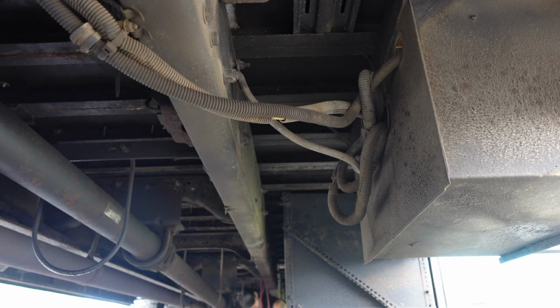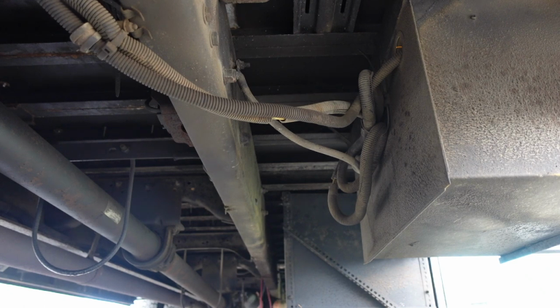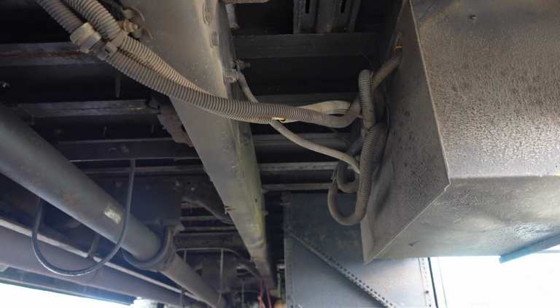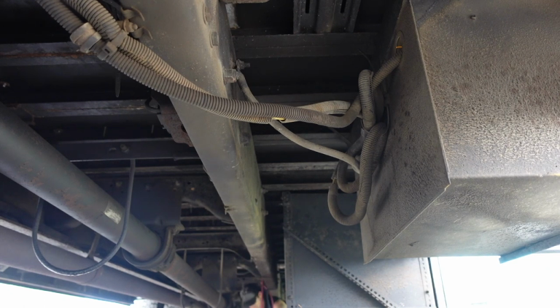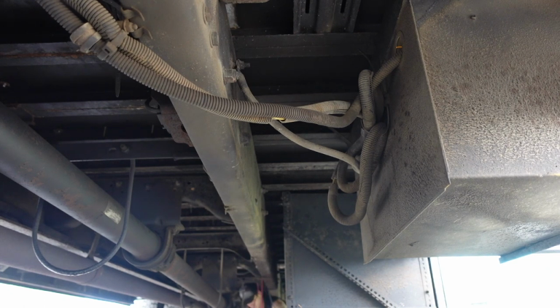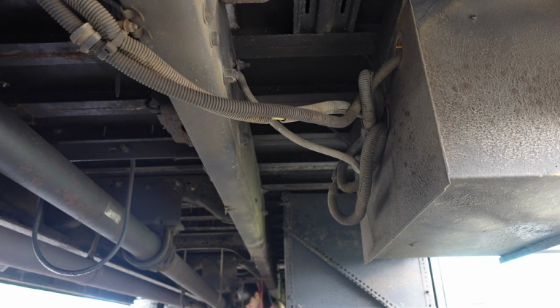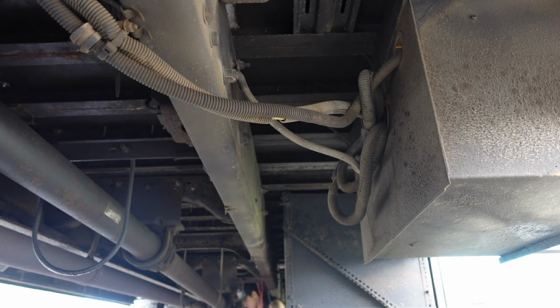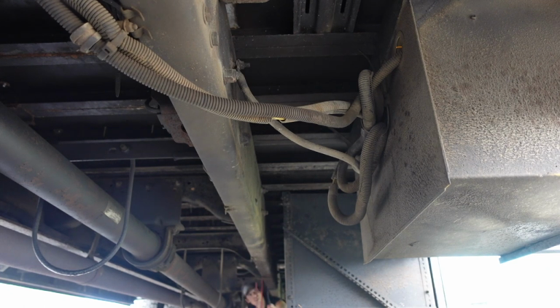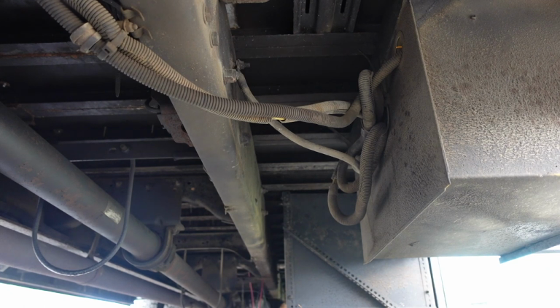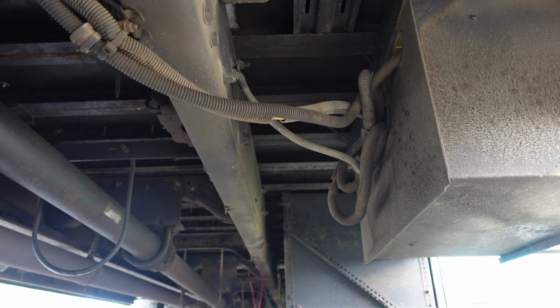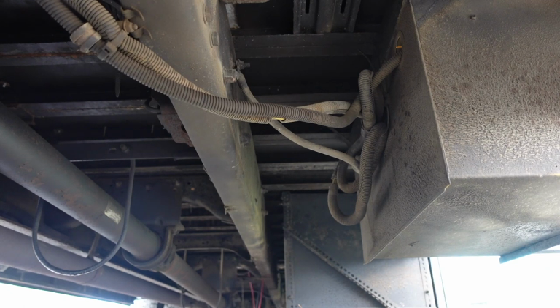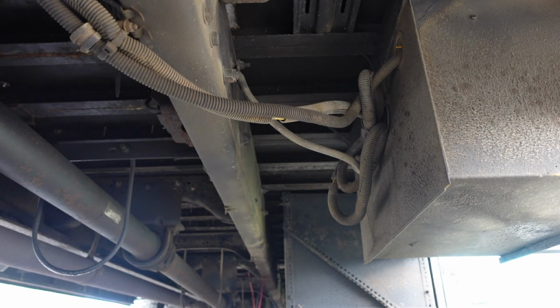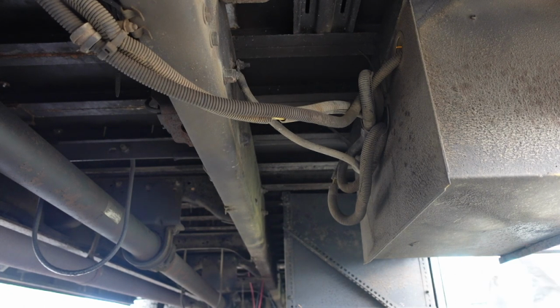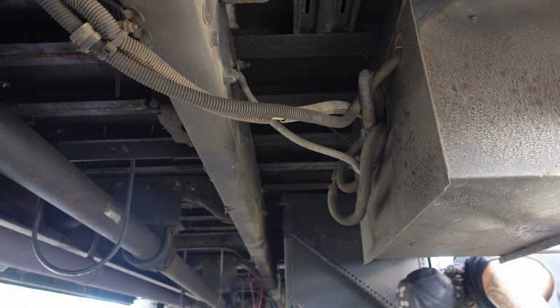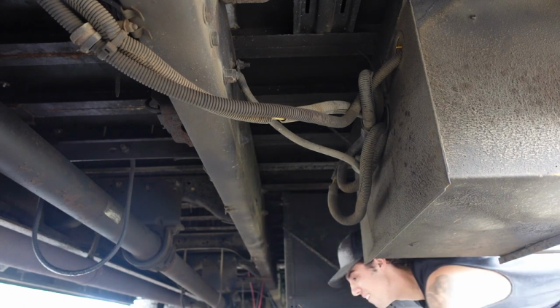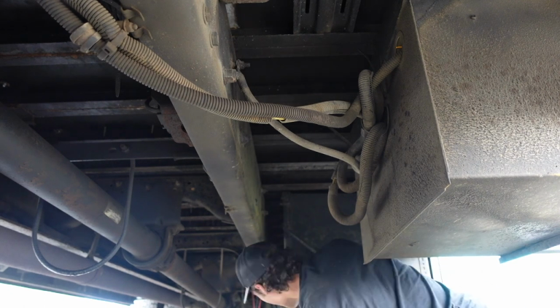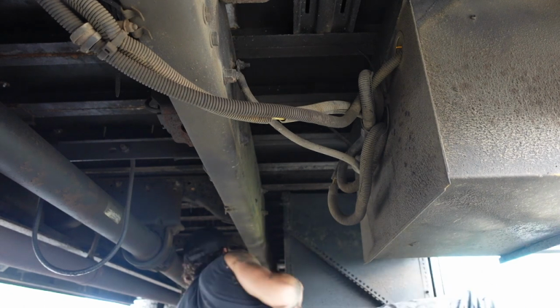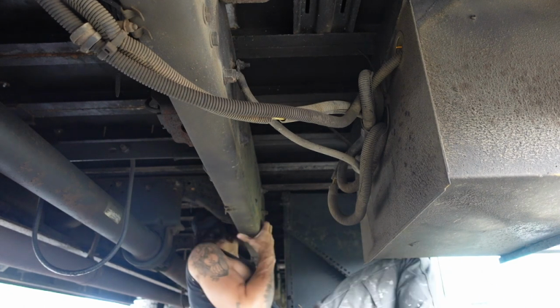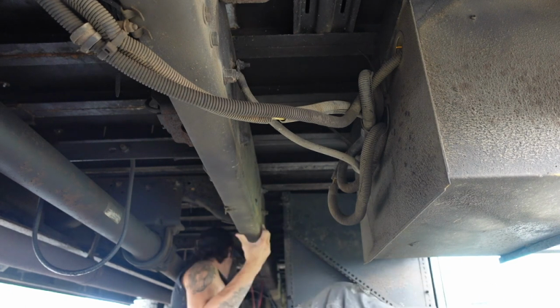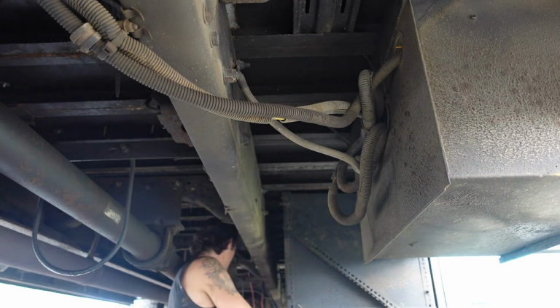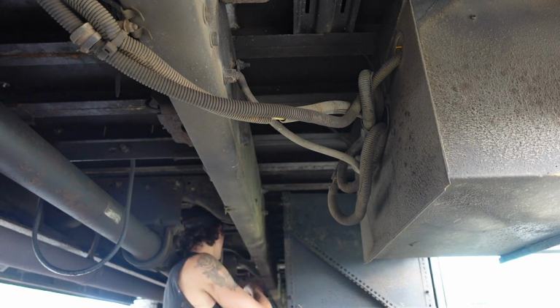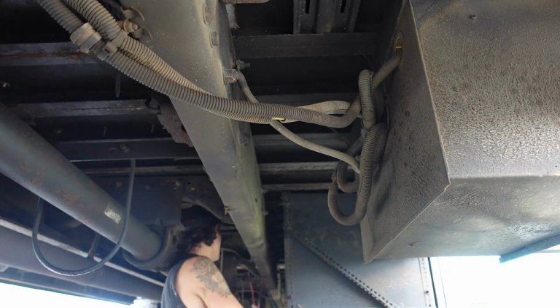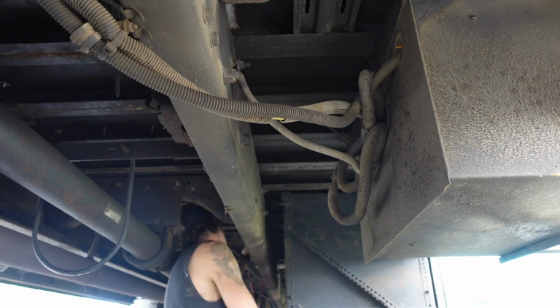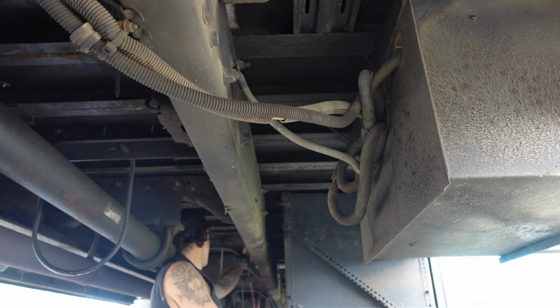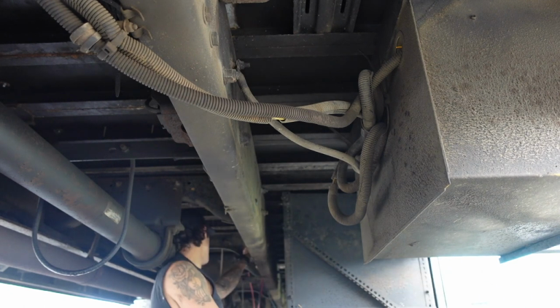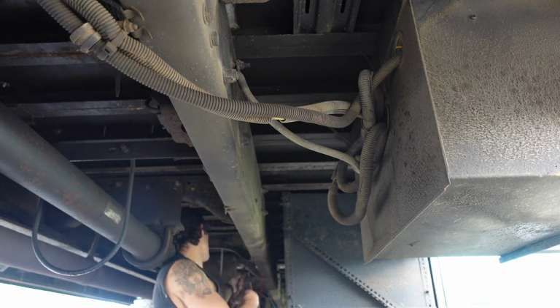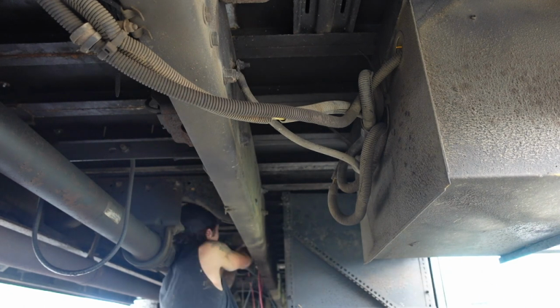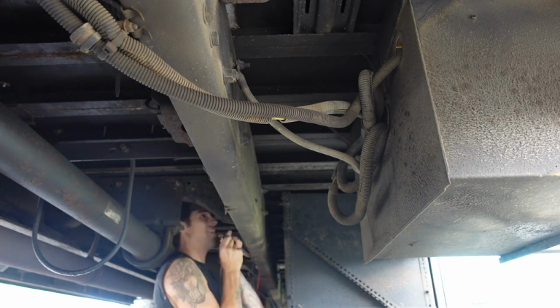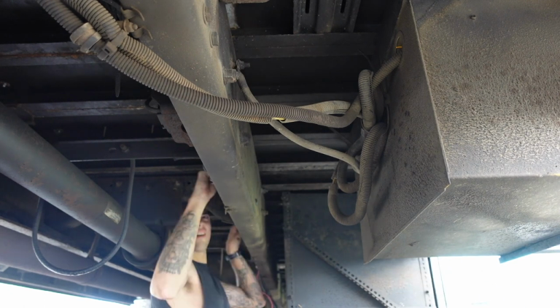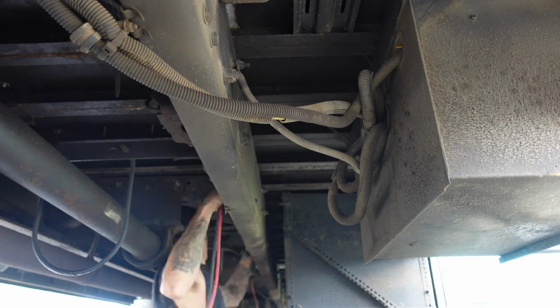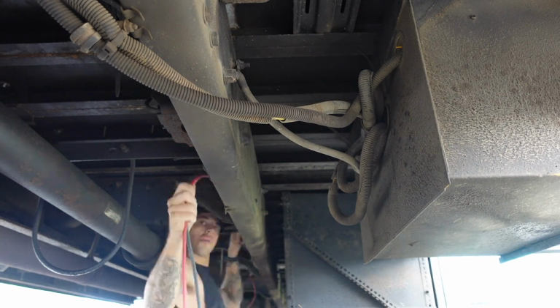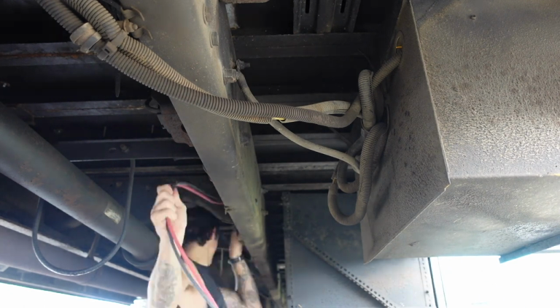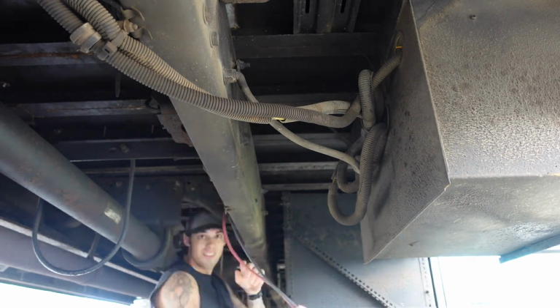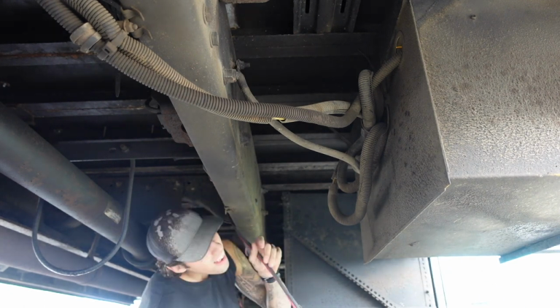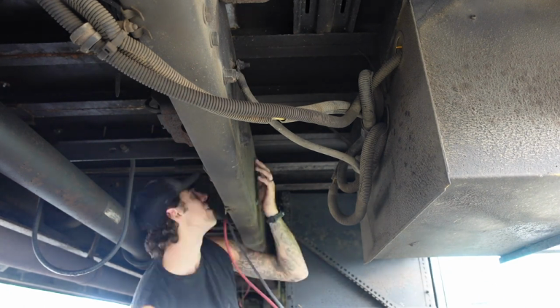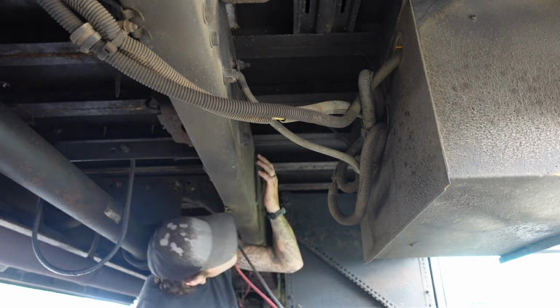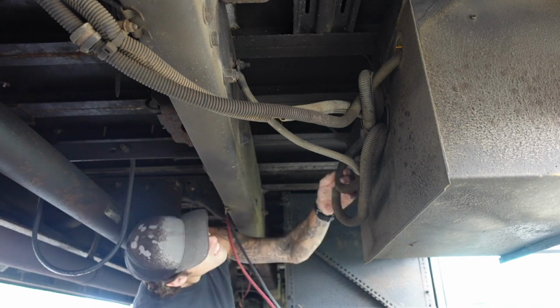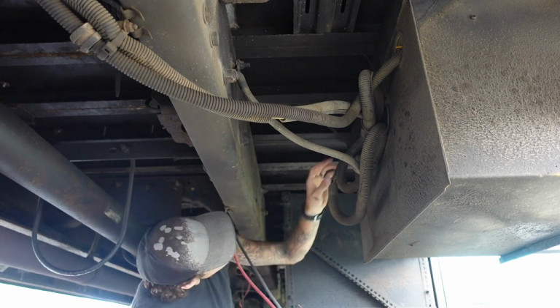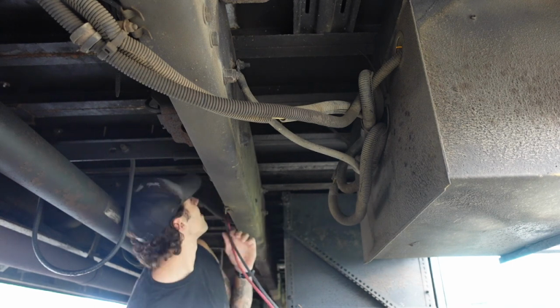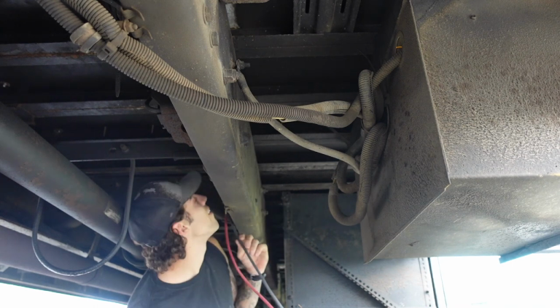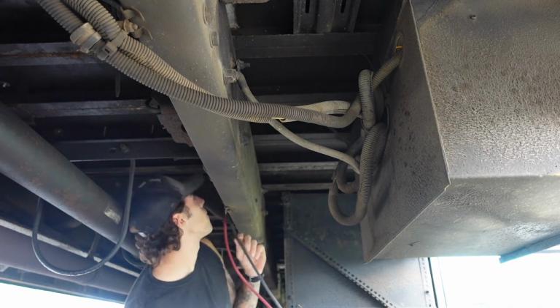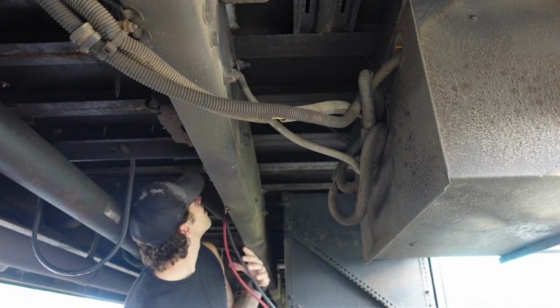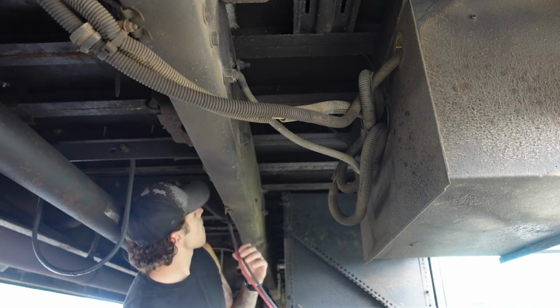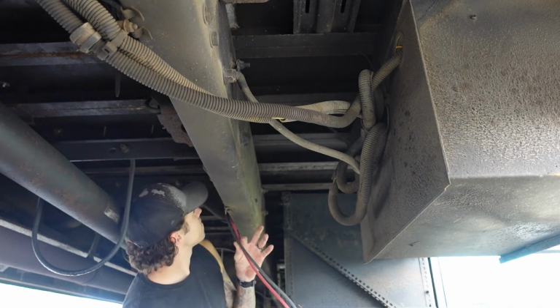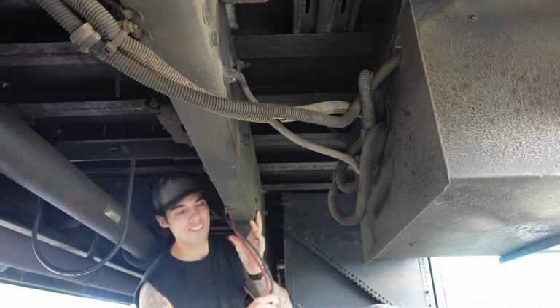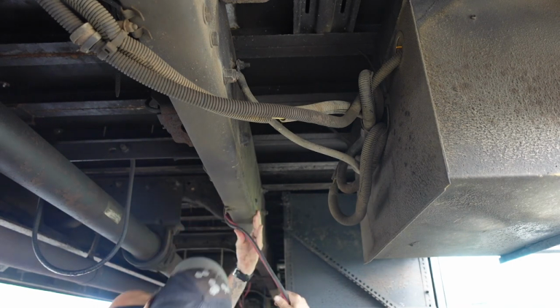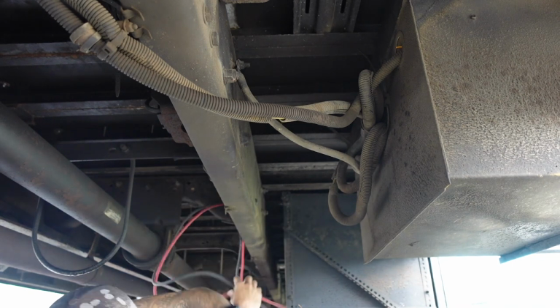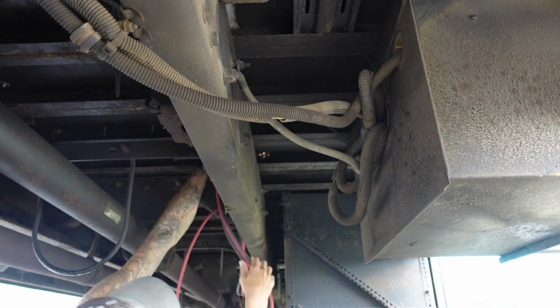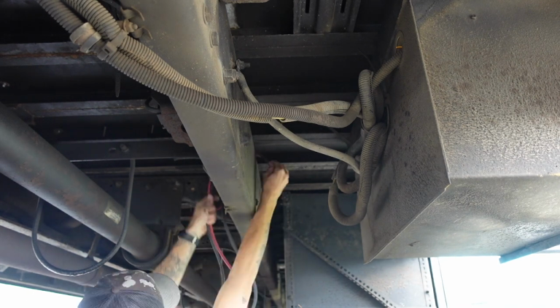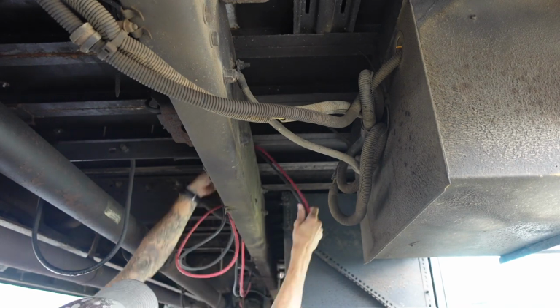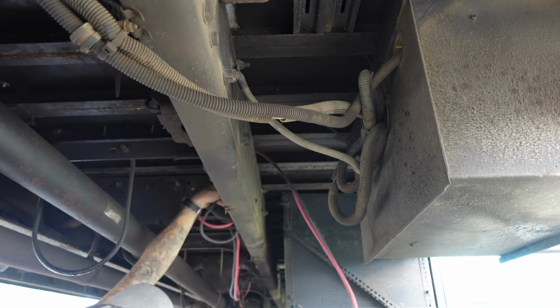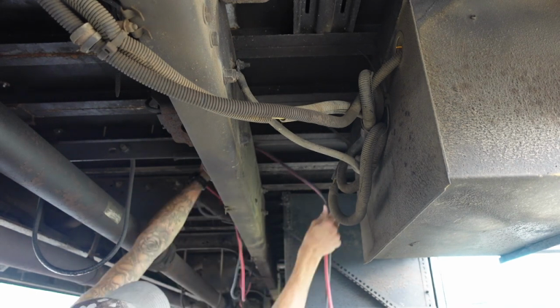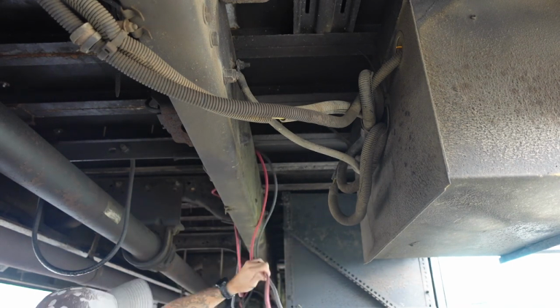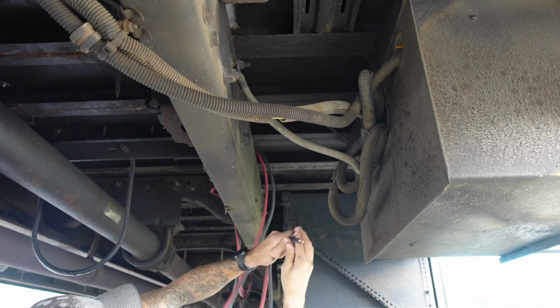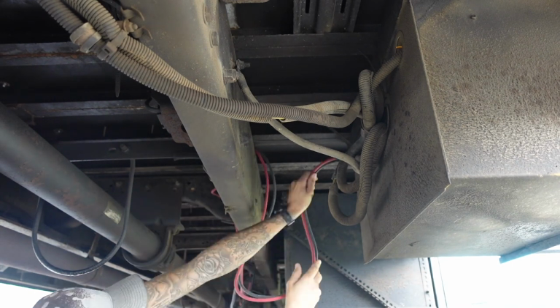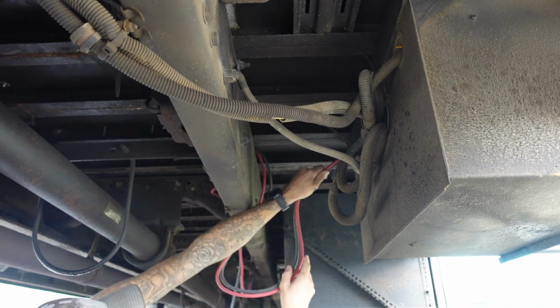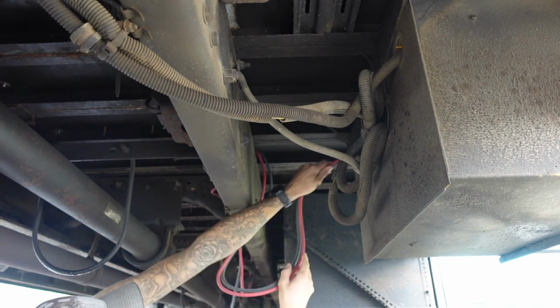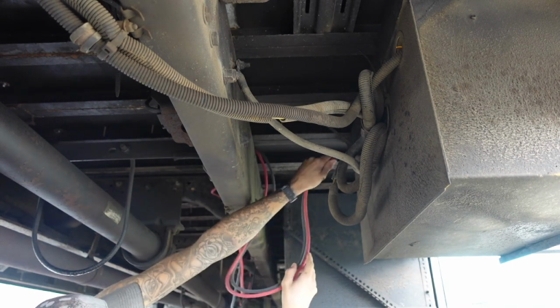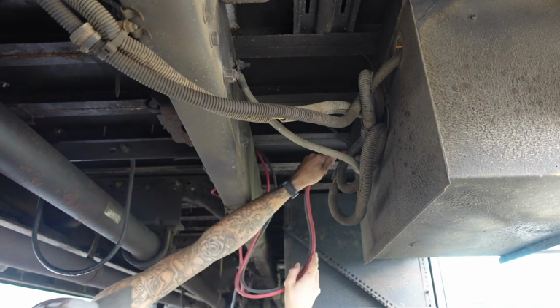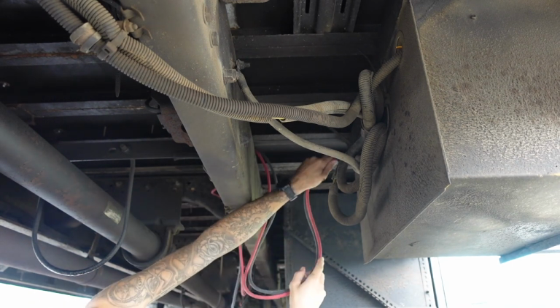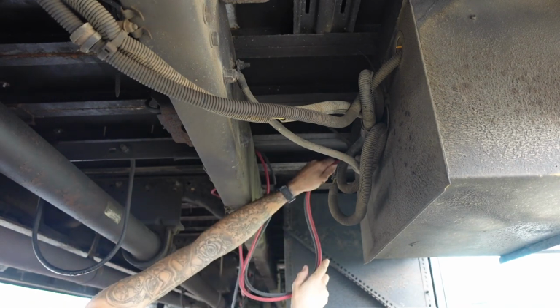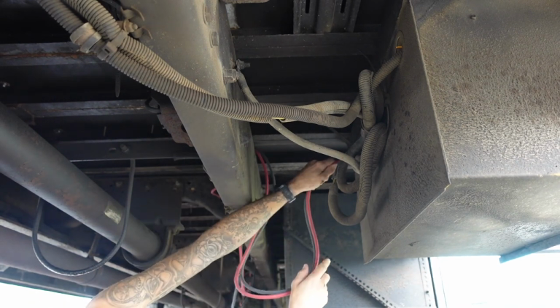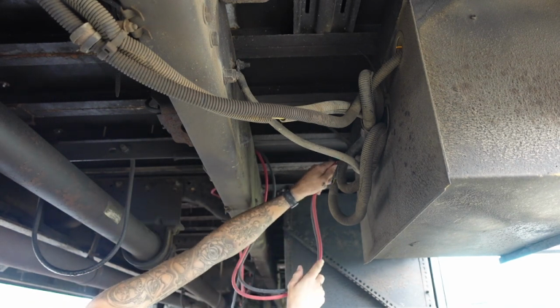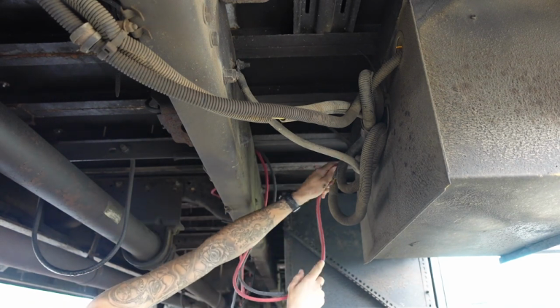Once I had the initial wires made up, it was time to chase them along the chassis of the bus and then into the battery box.